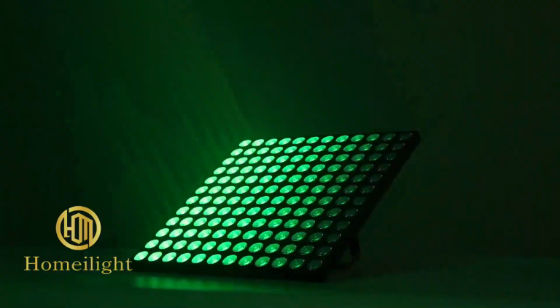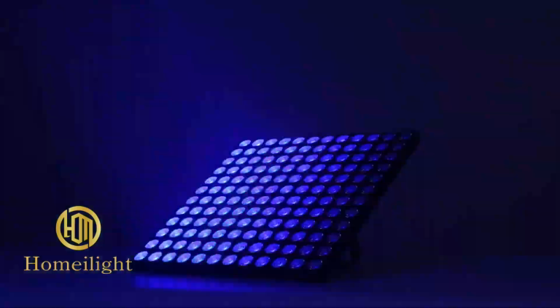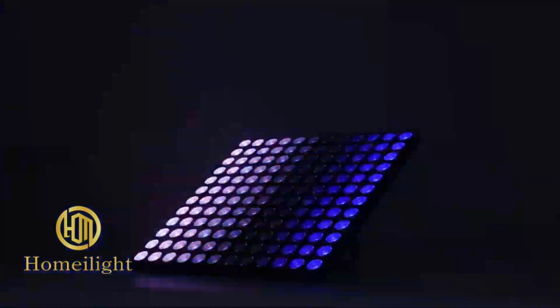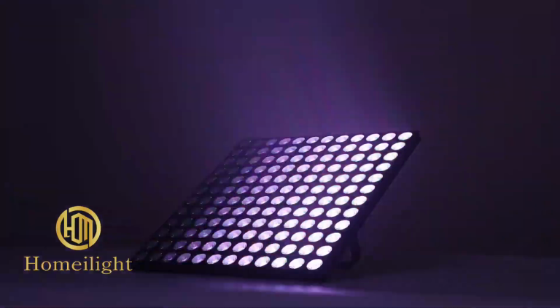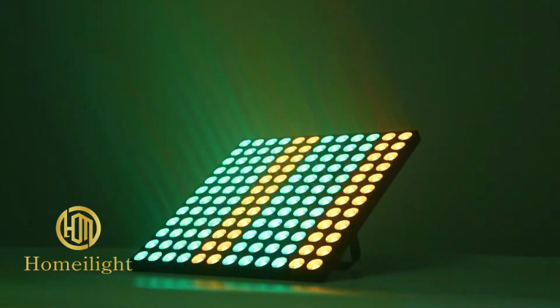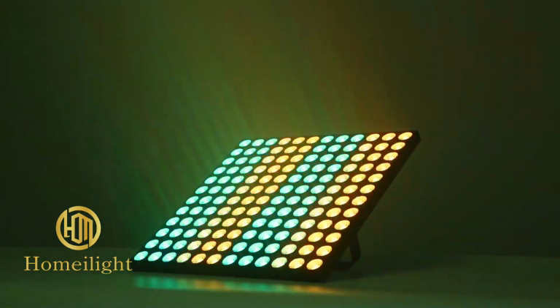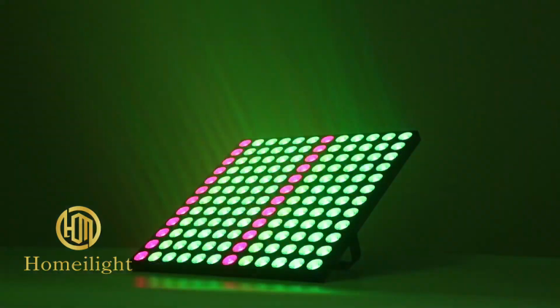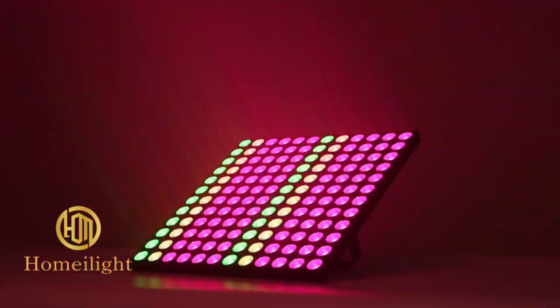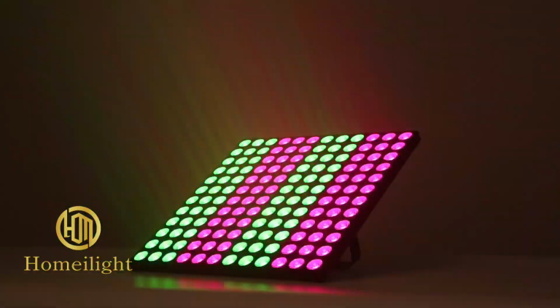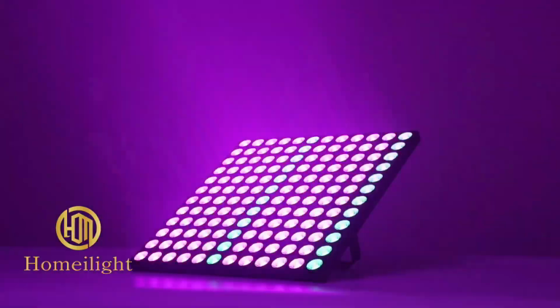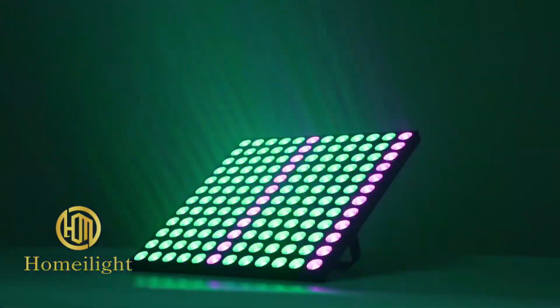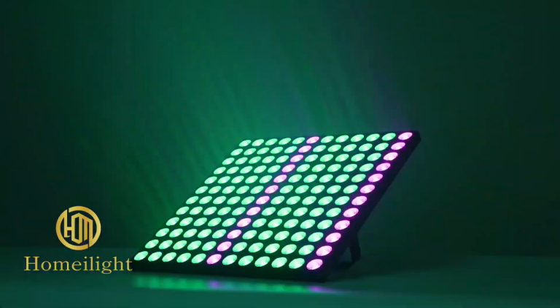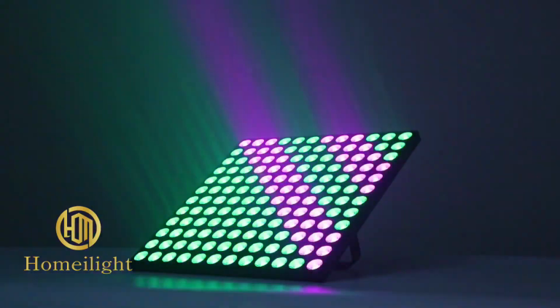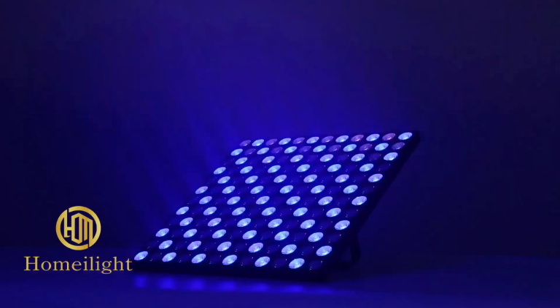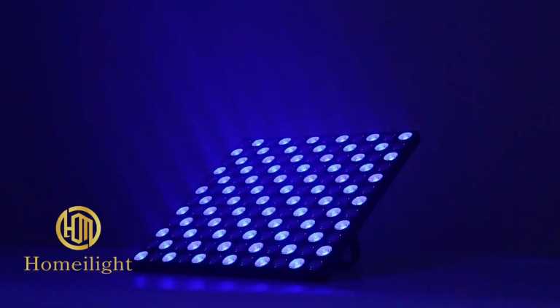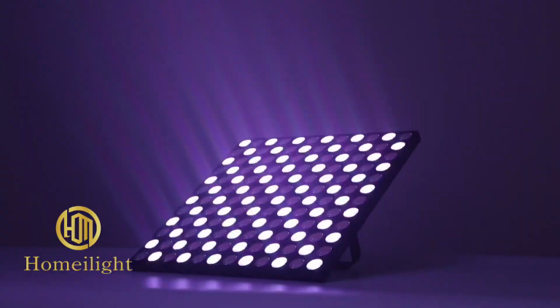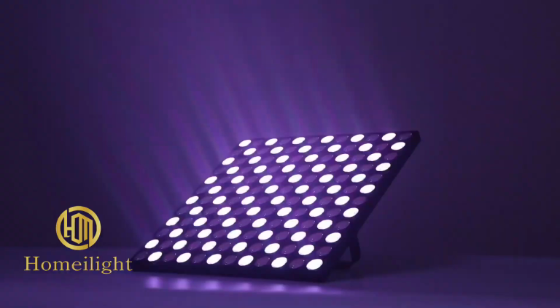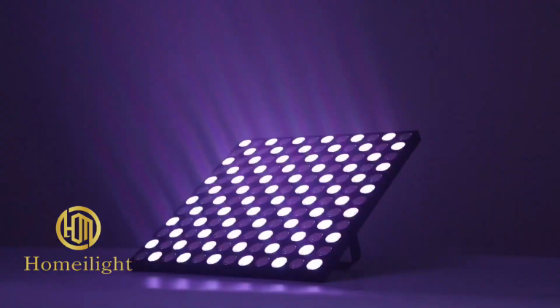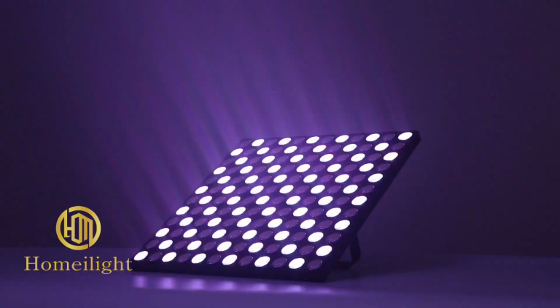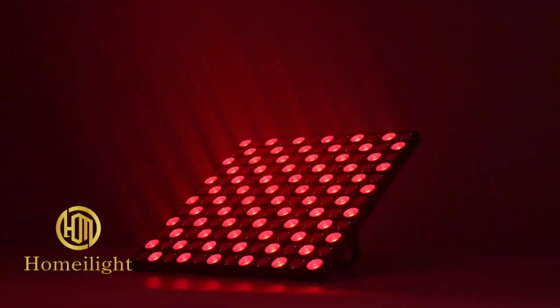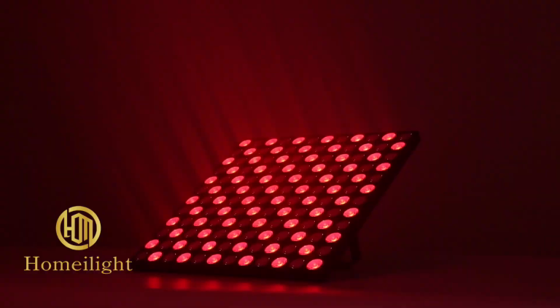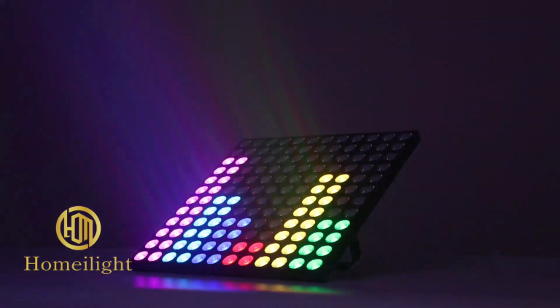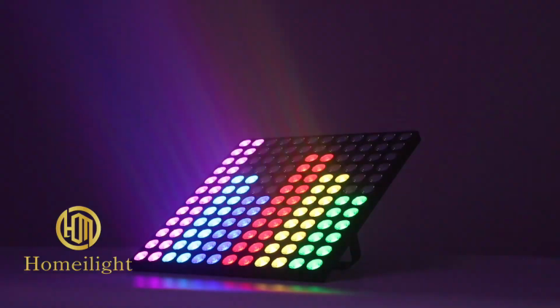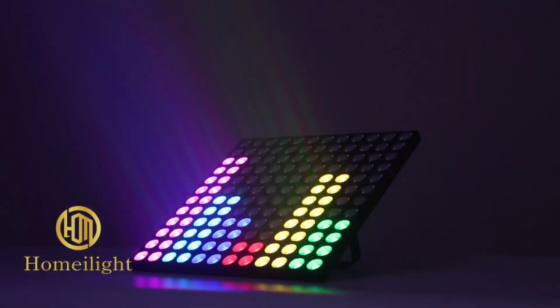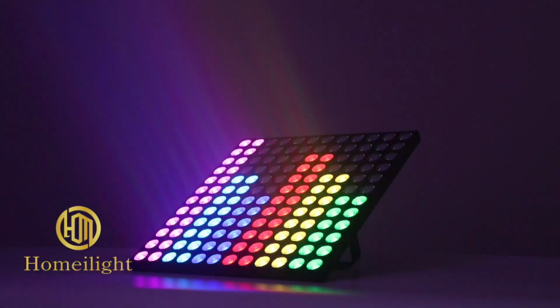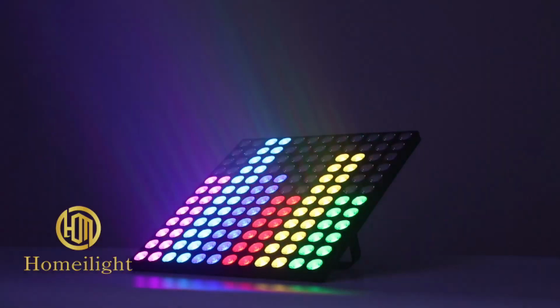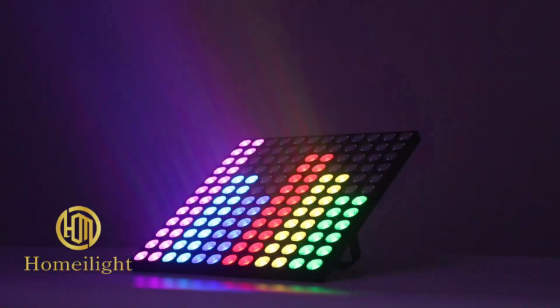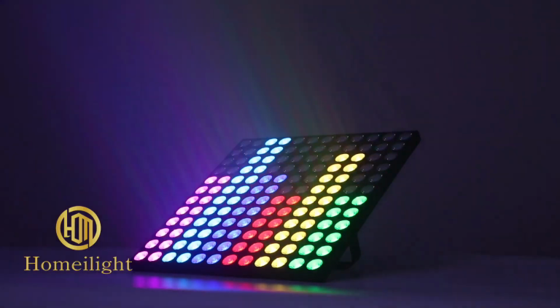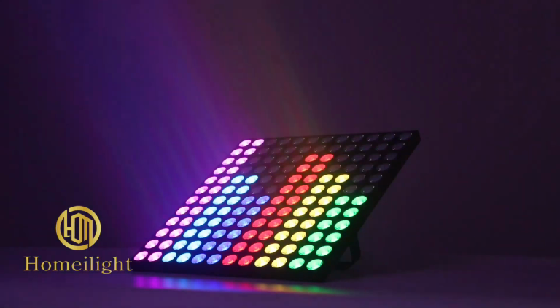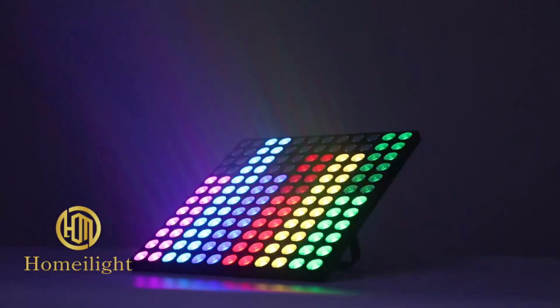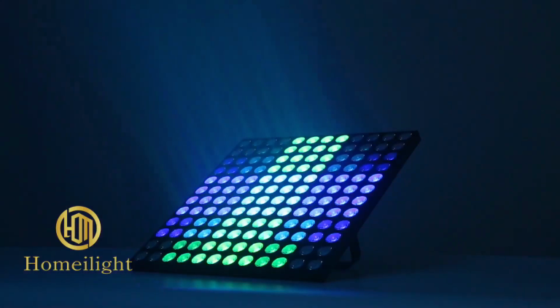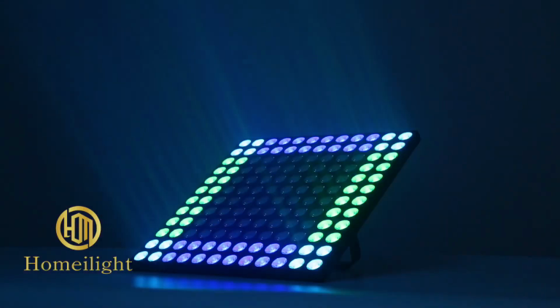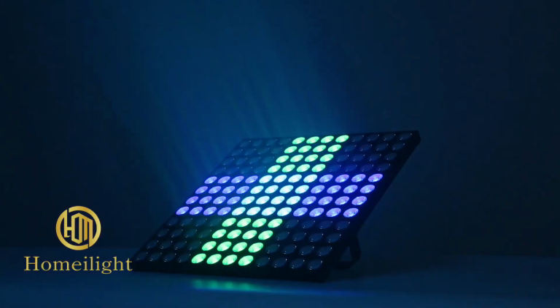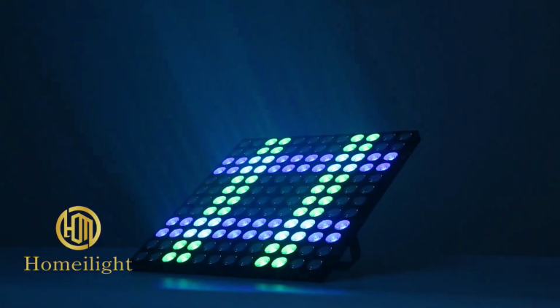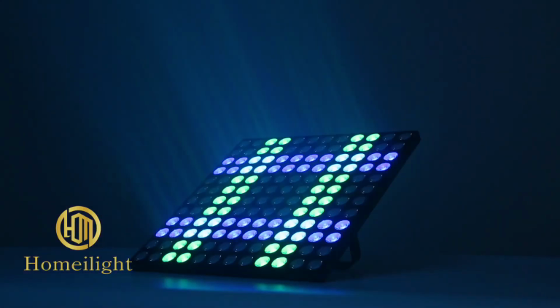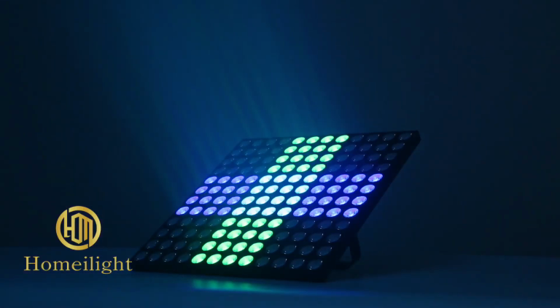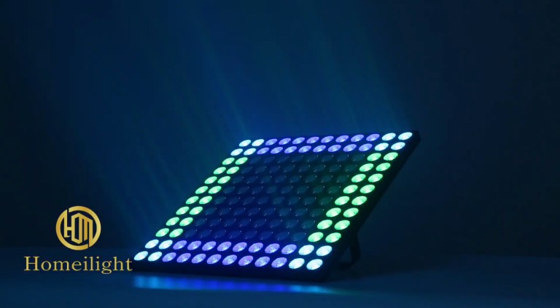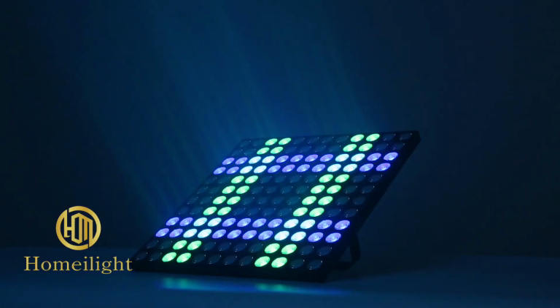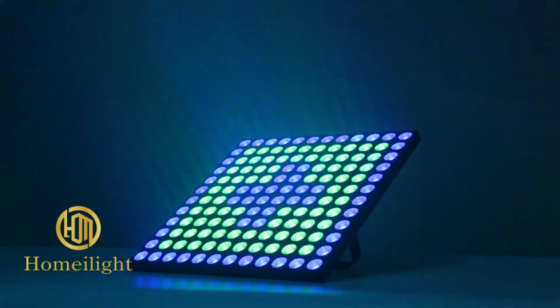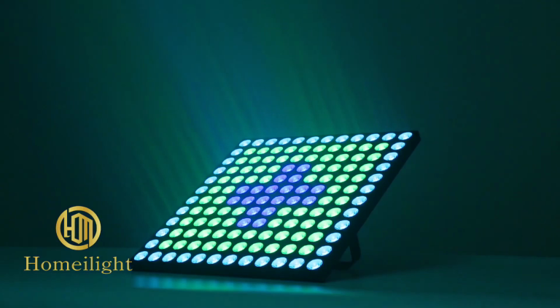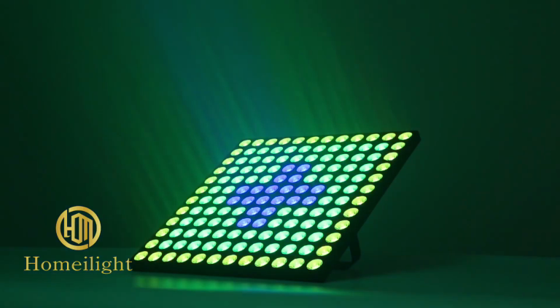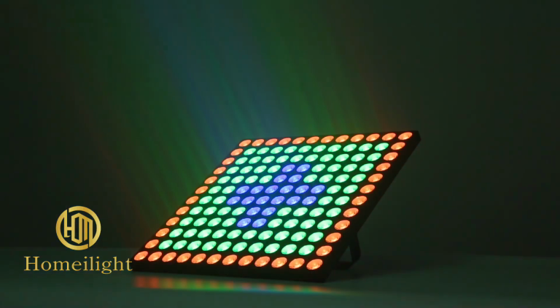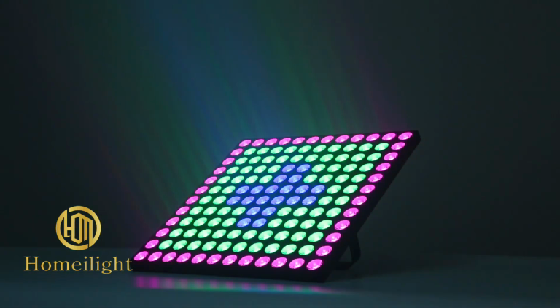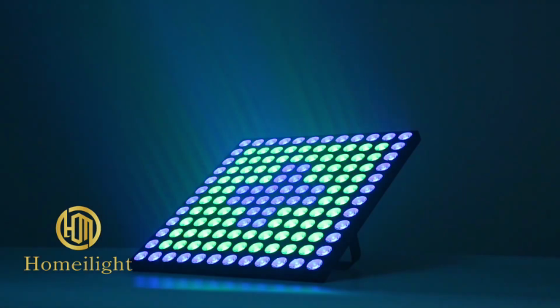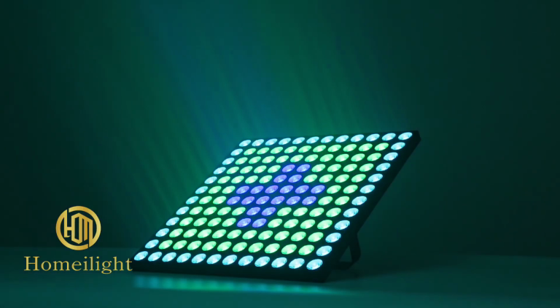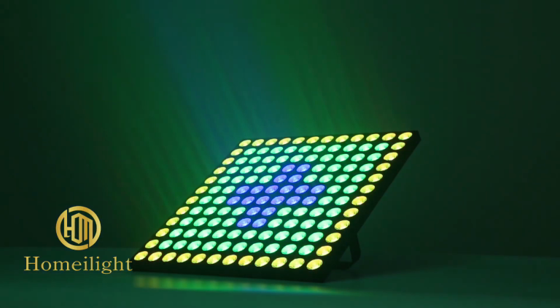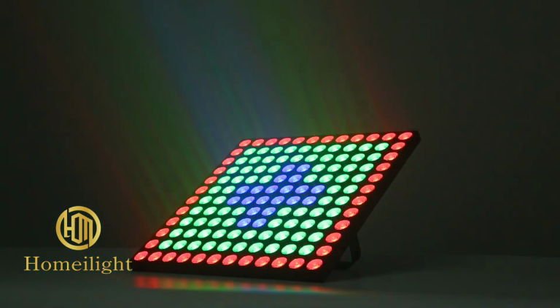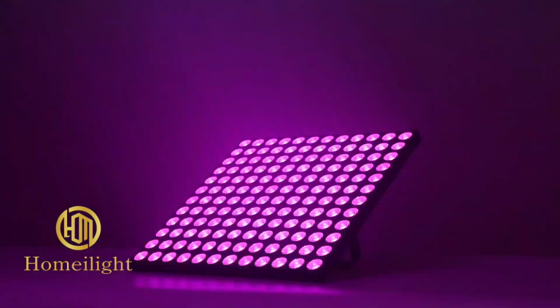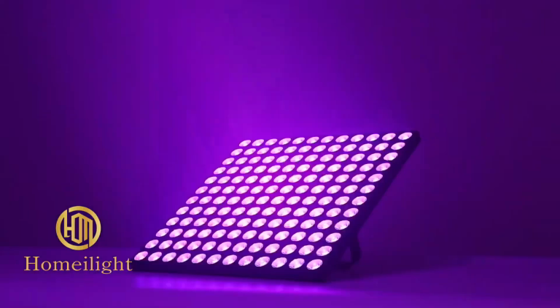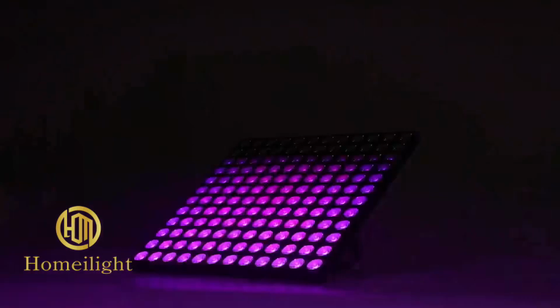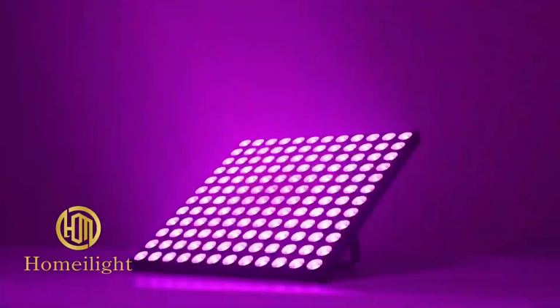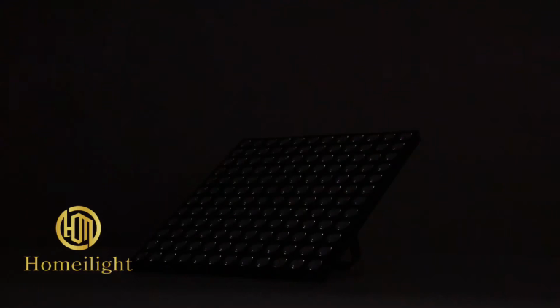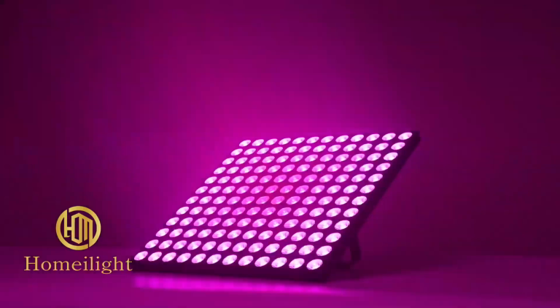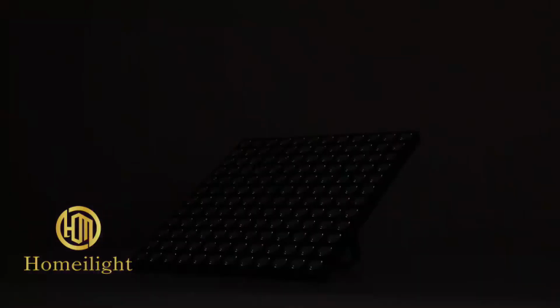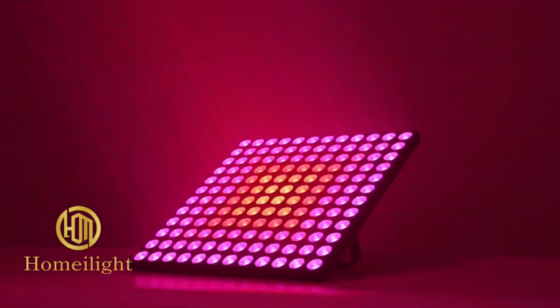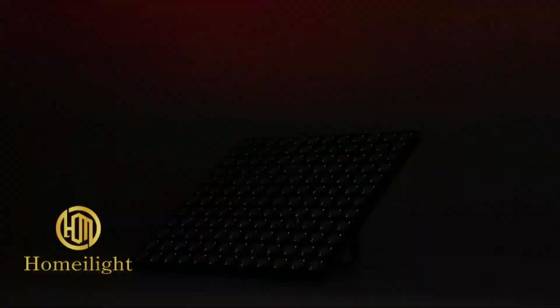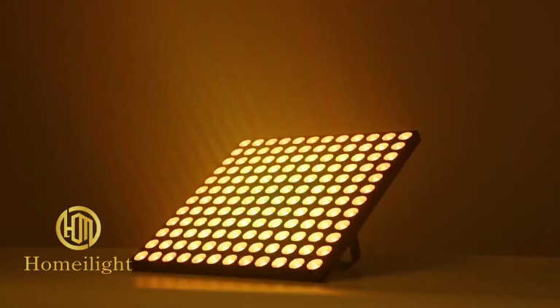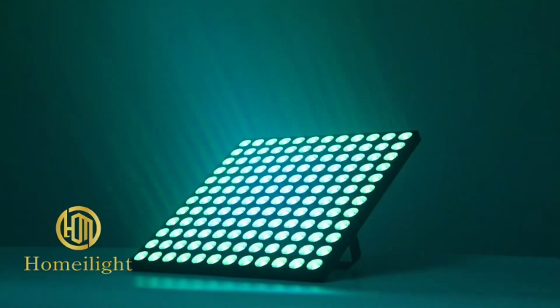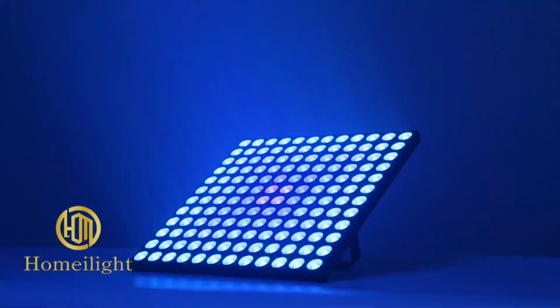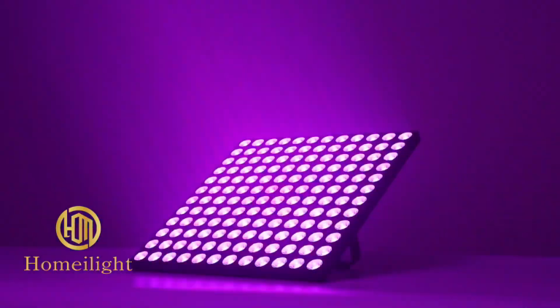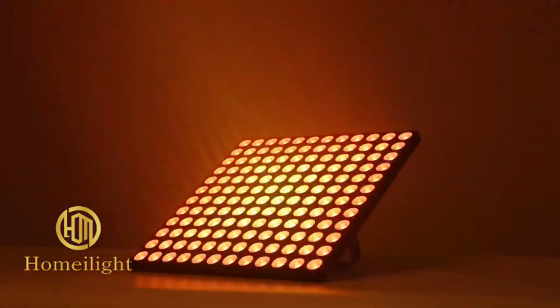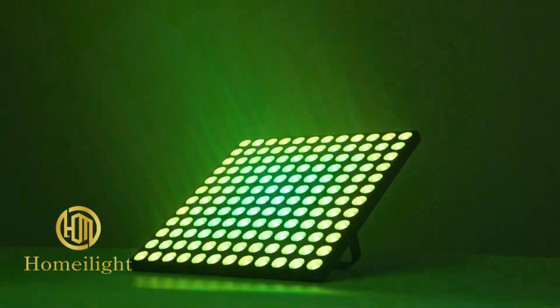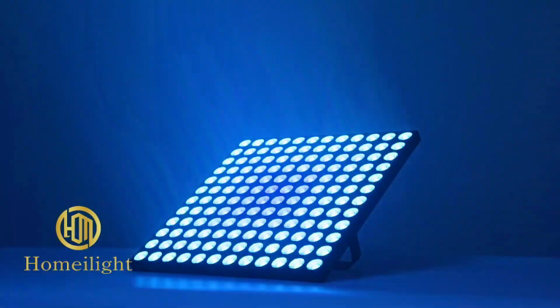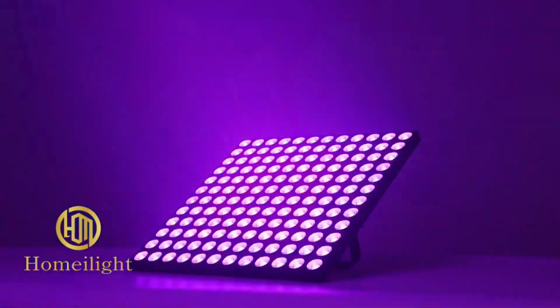Also has strobe, wash, and beam effects. There are many built-in programs. Very suitable for stage, bar, and club backlight.